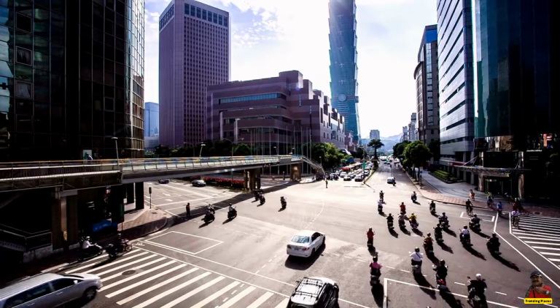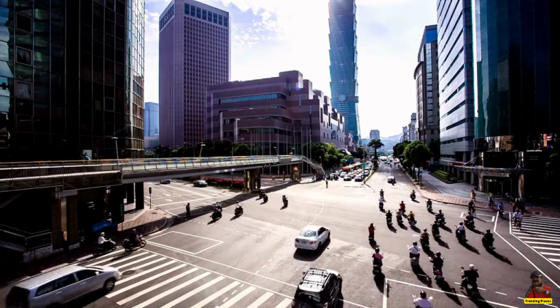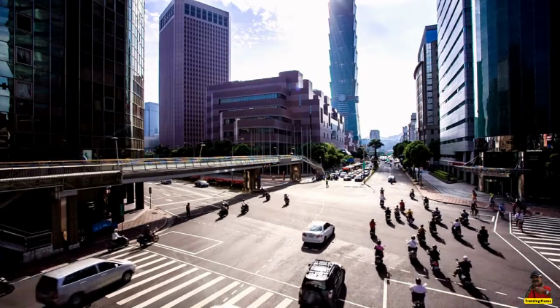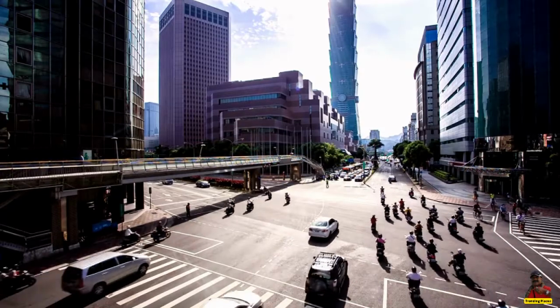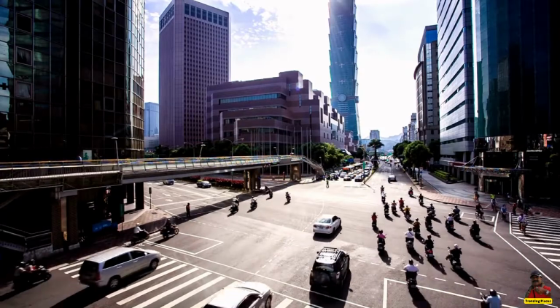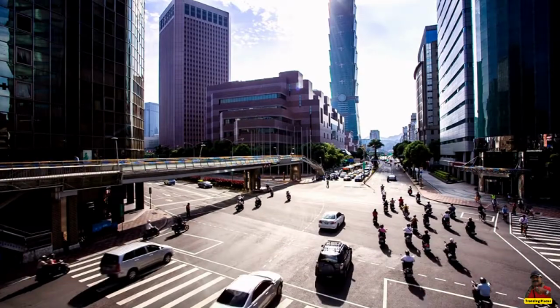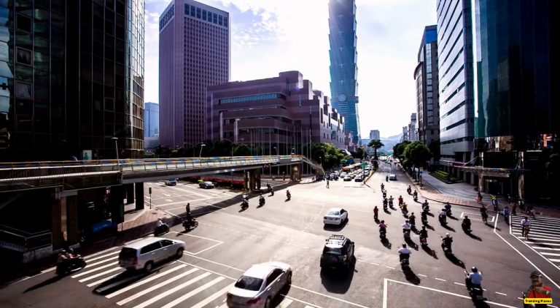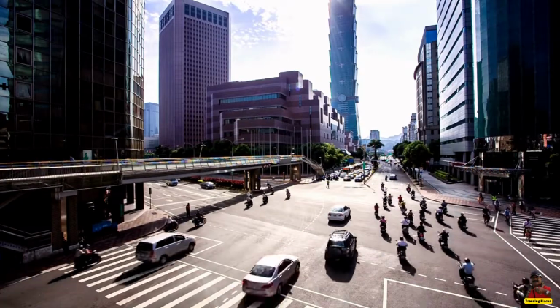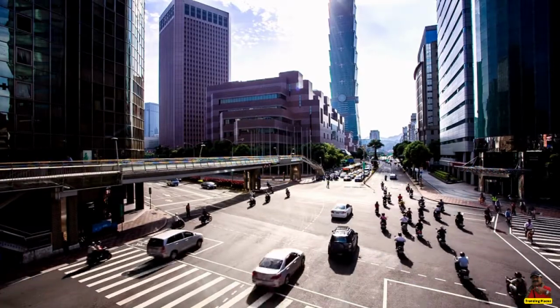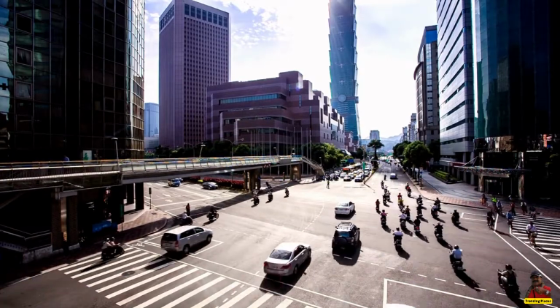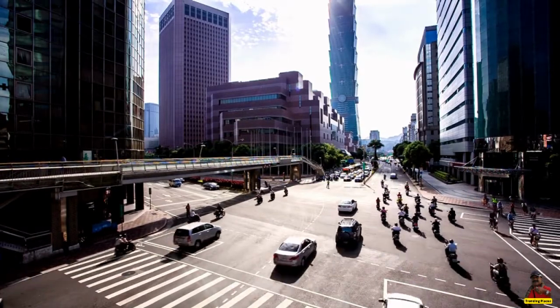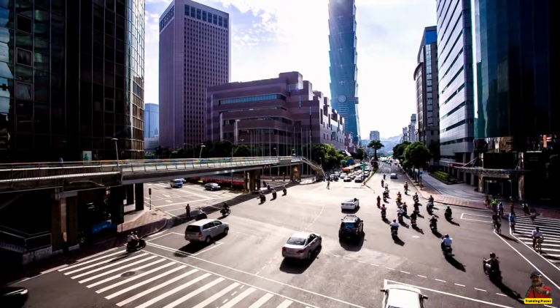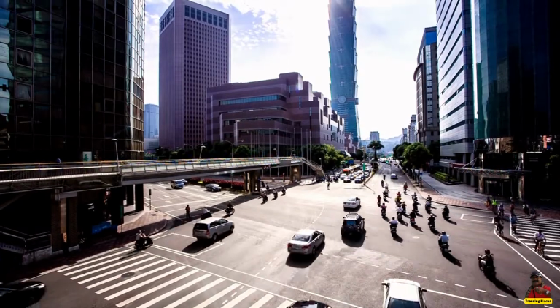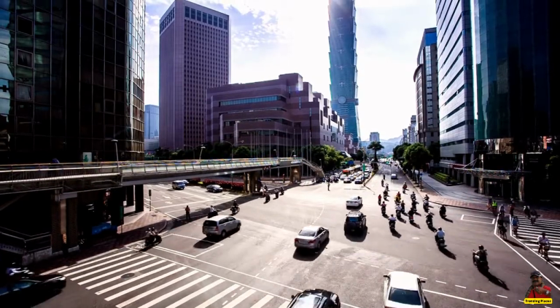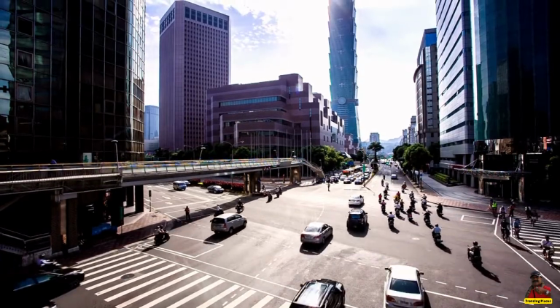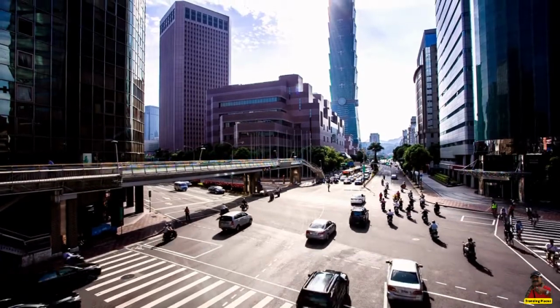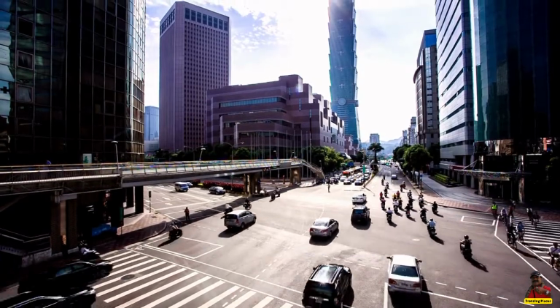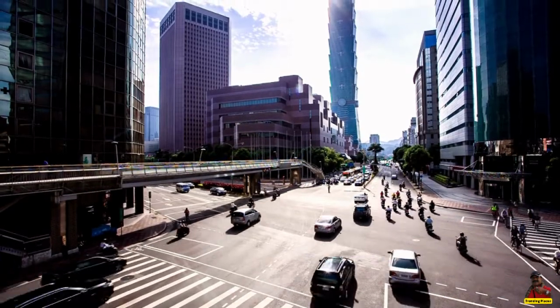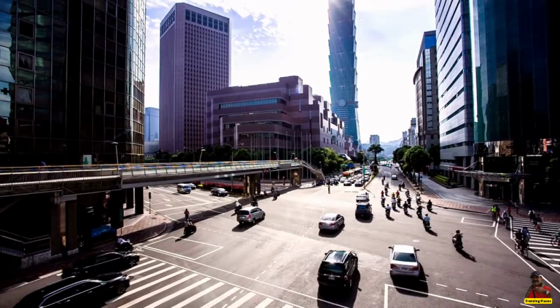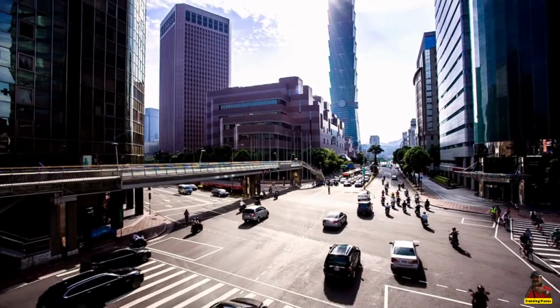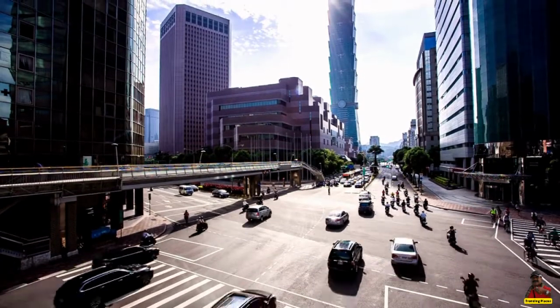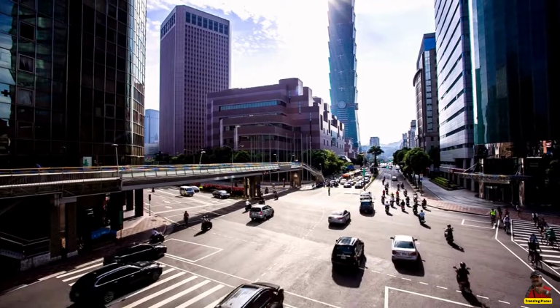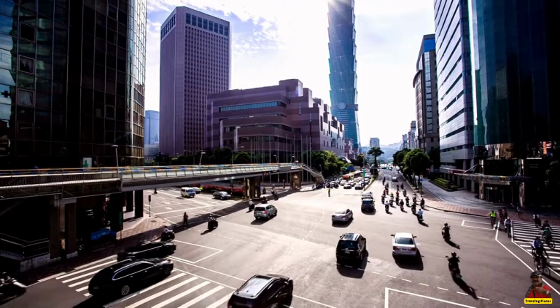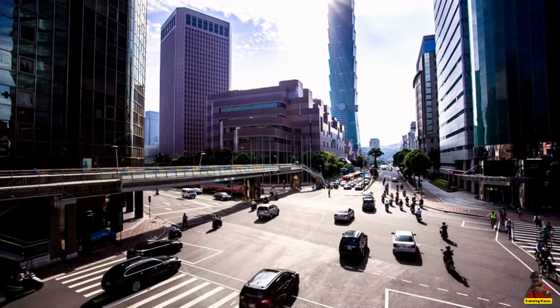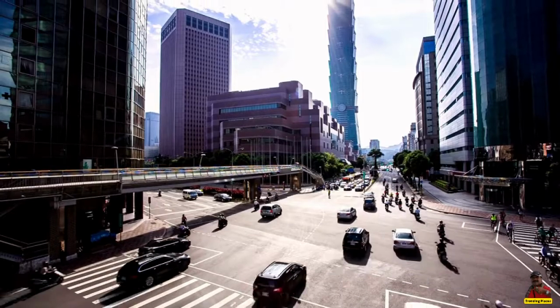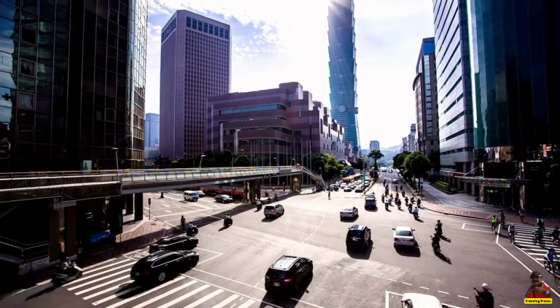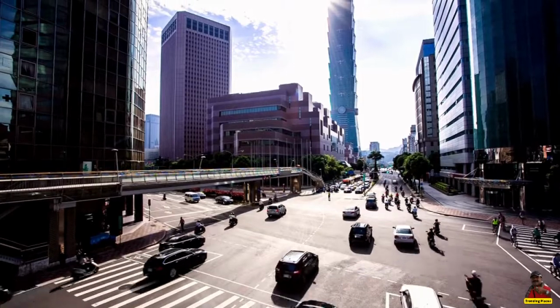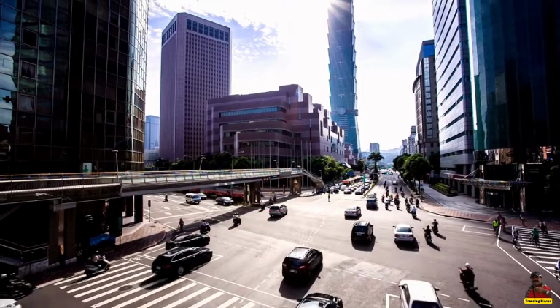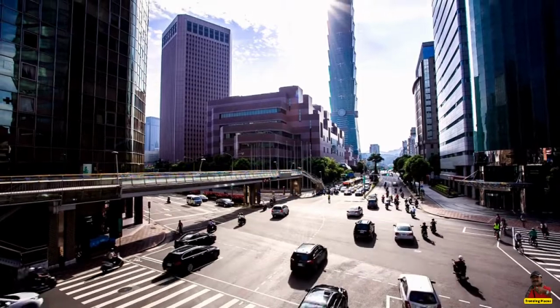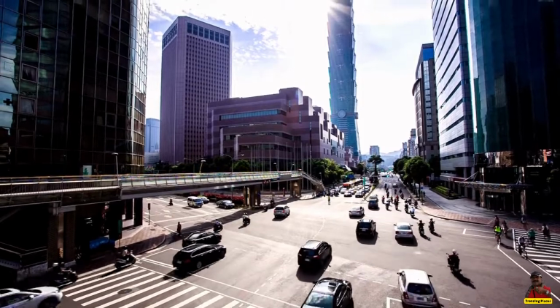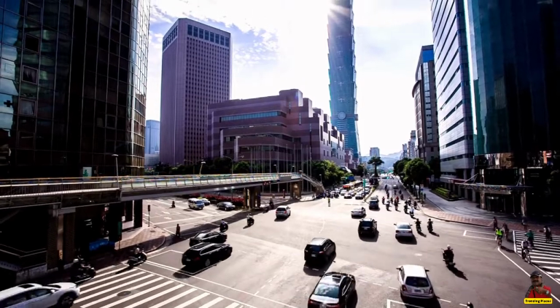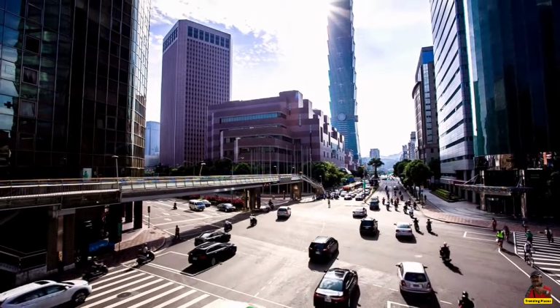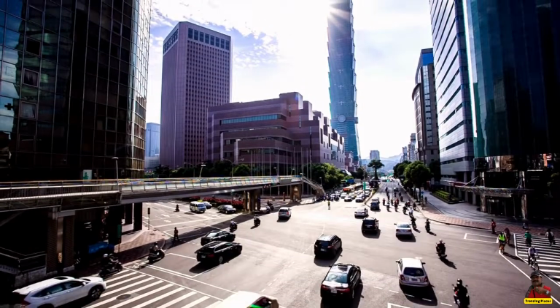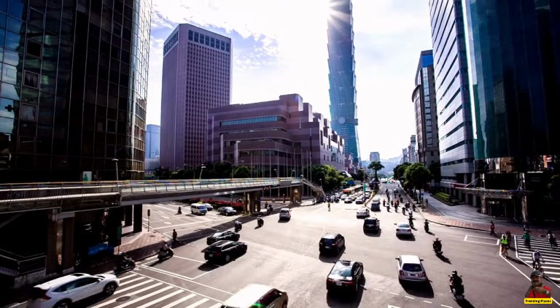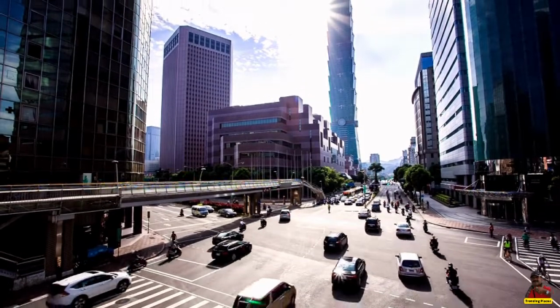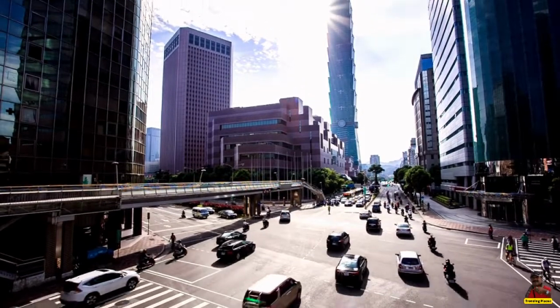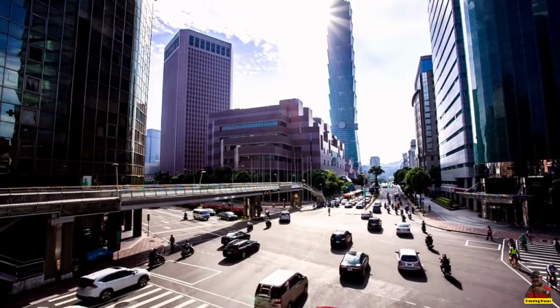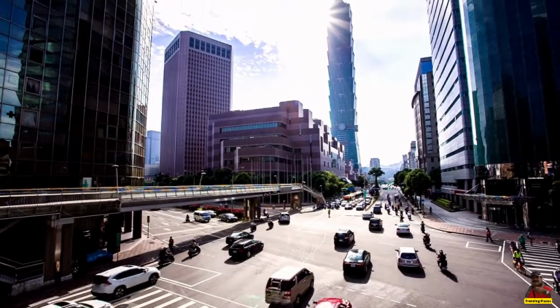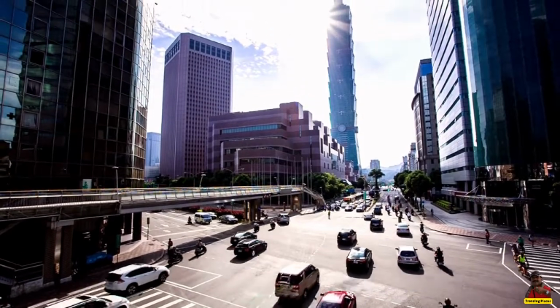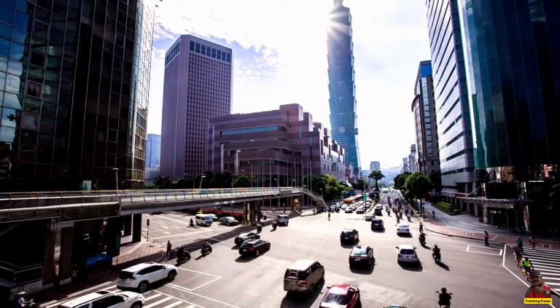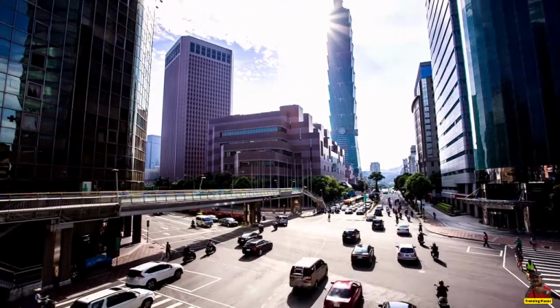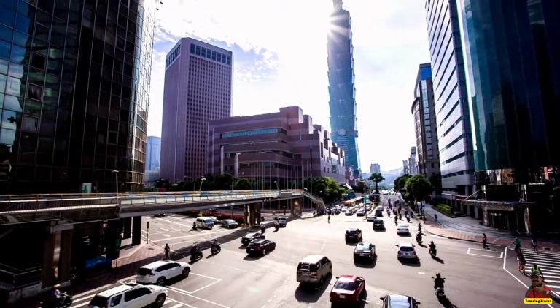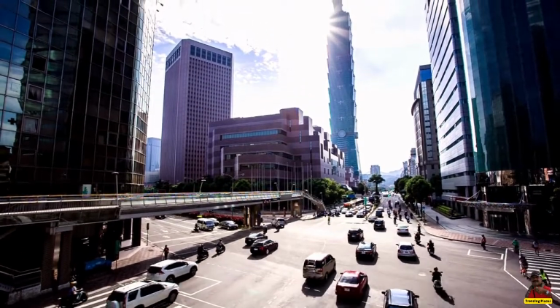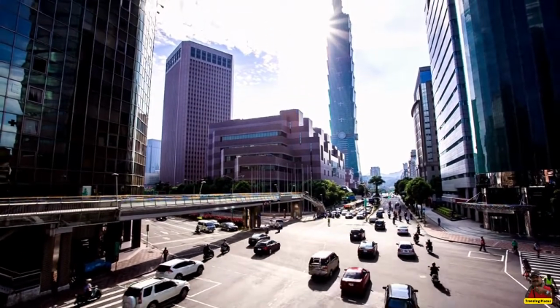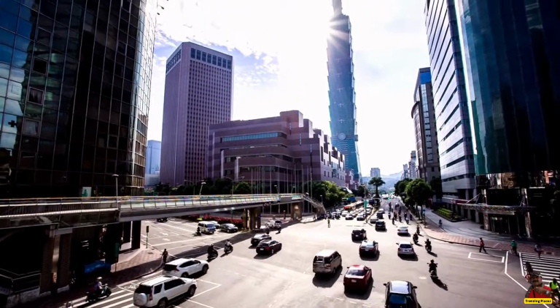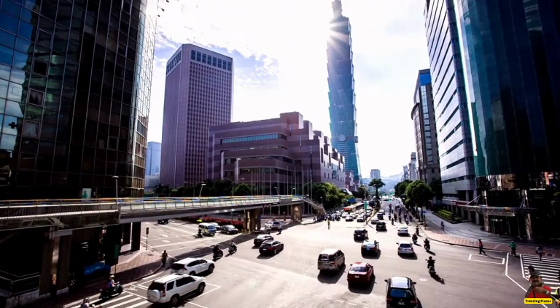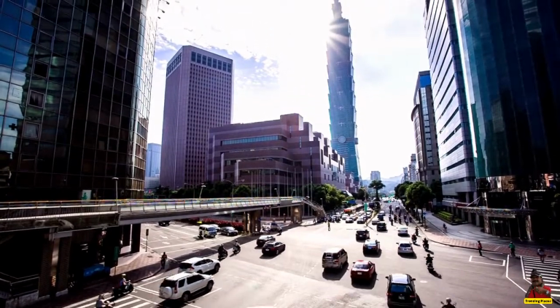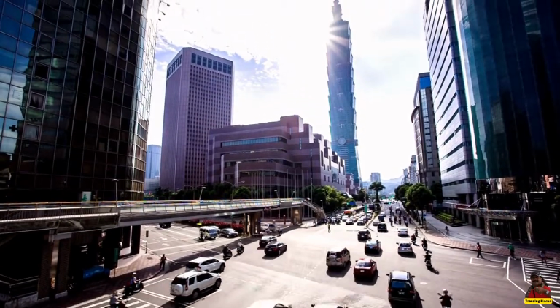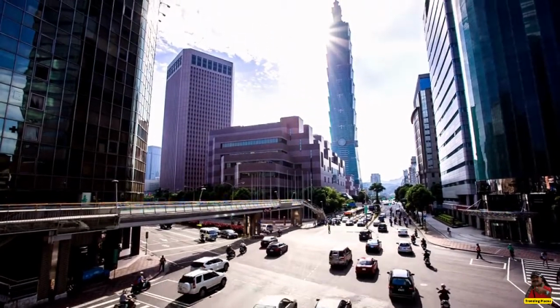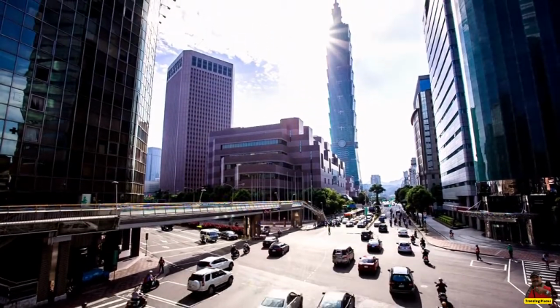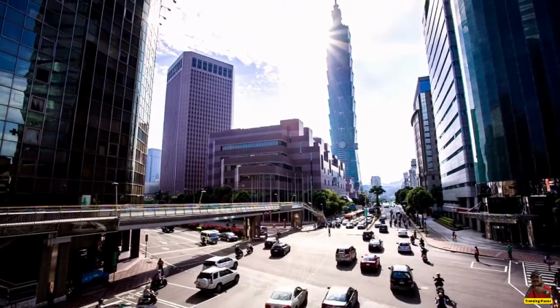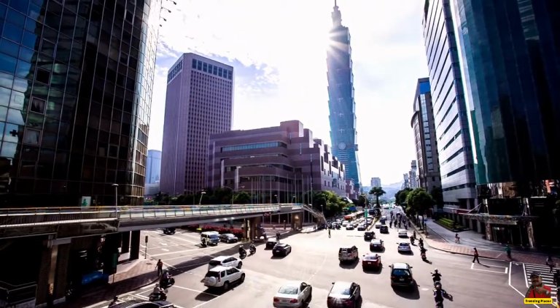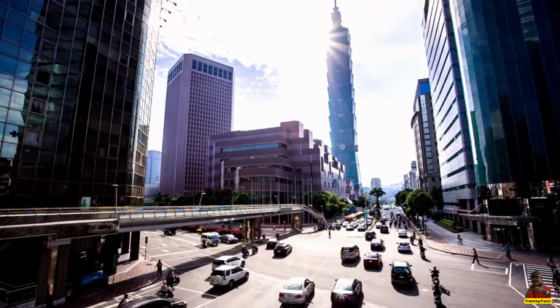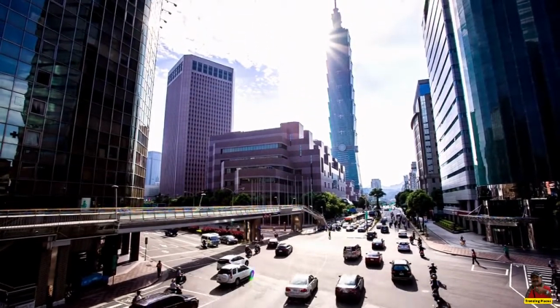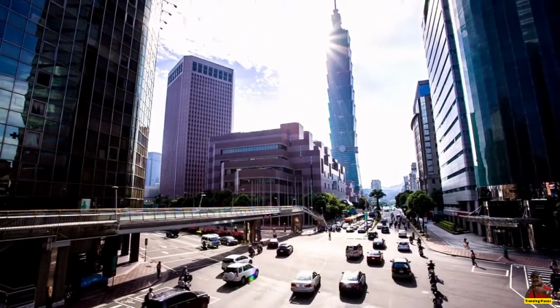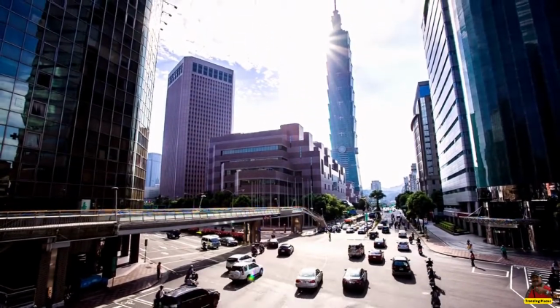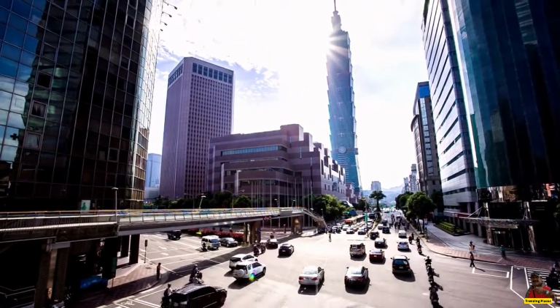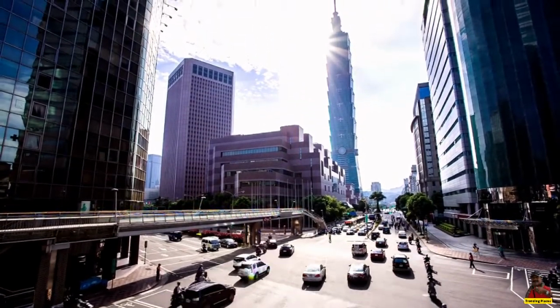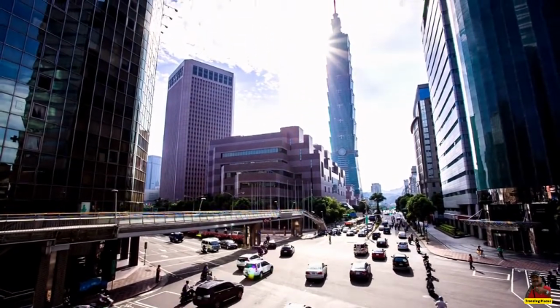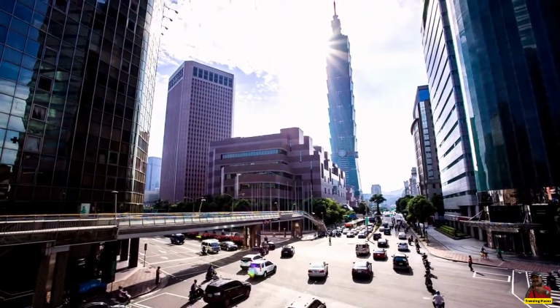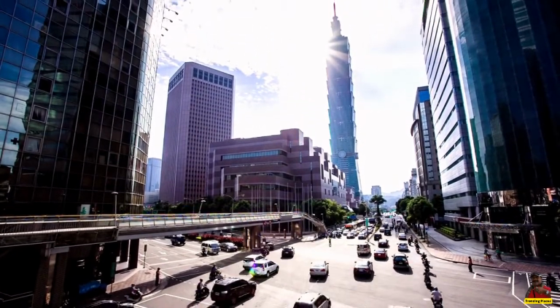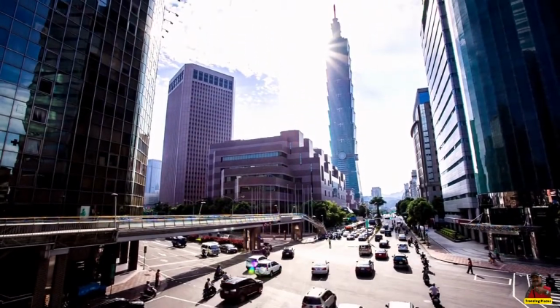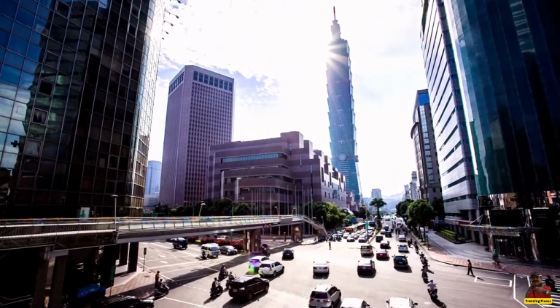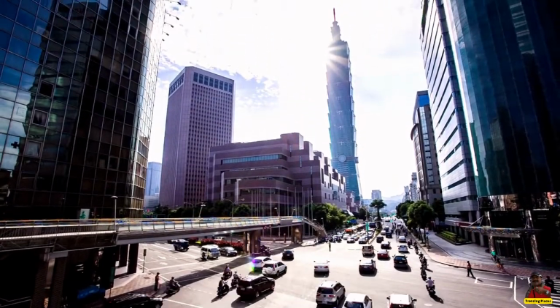From 2004 to 2010, when Burj Khalifa overtook it, Tepe 101 tower was the highest structure in the world.